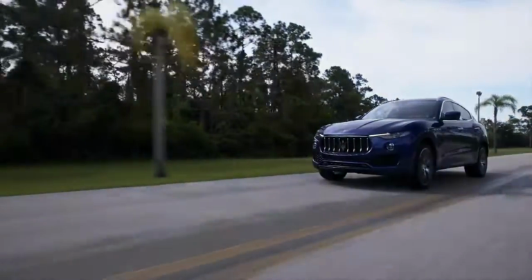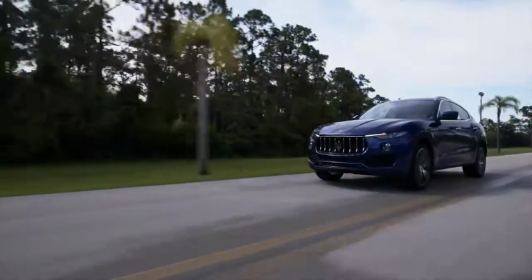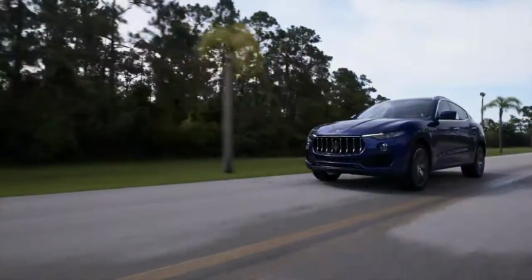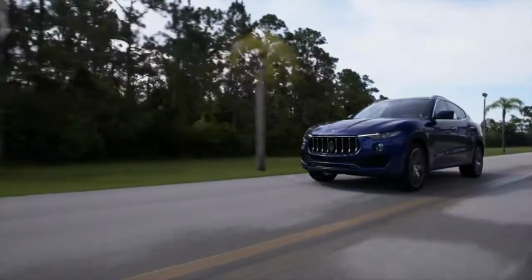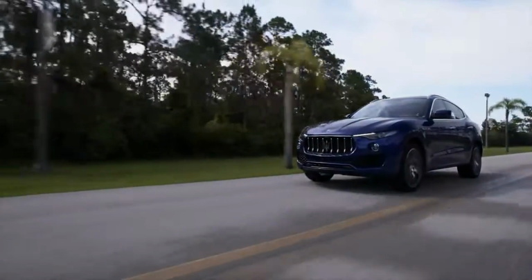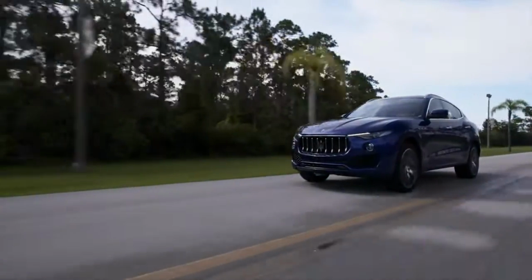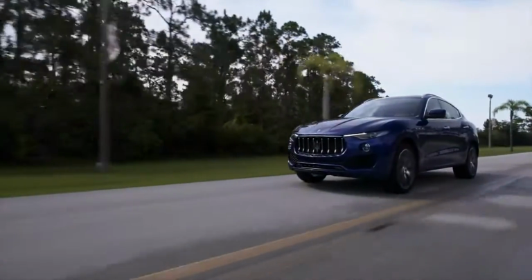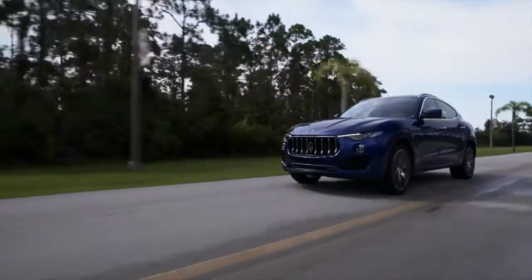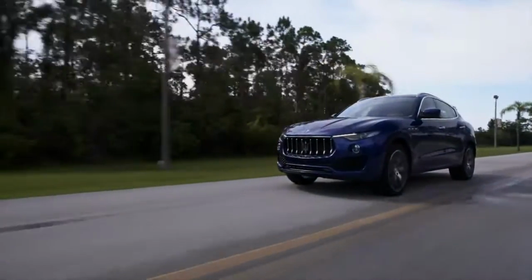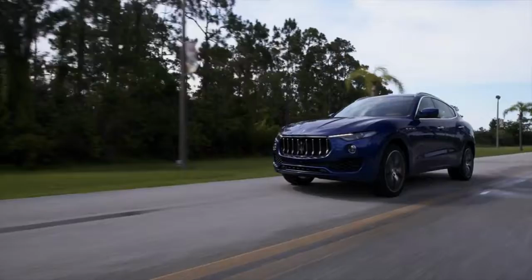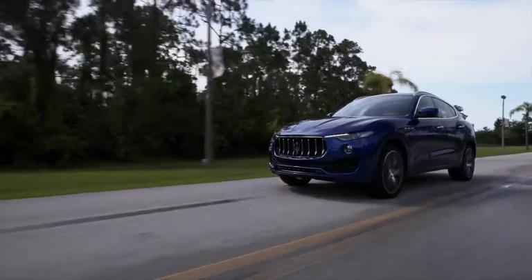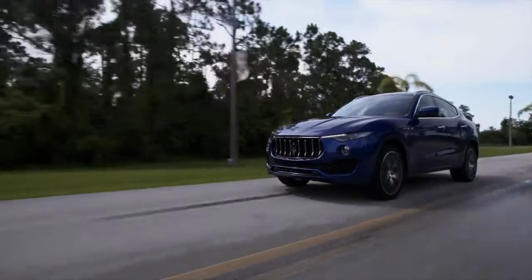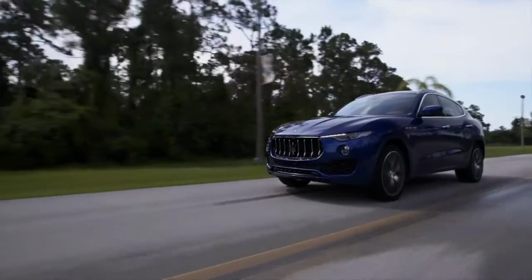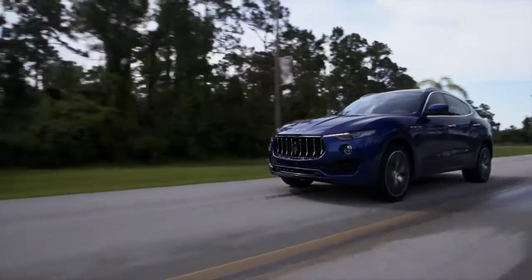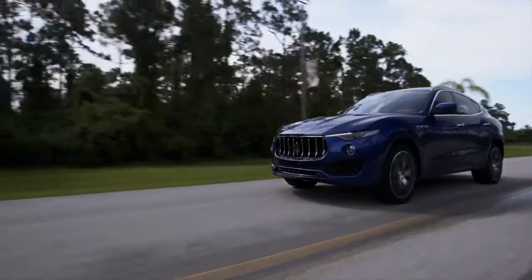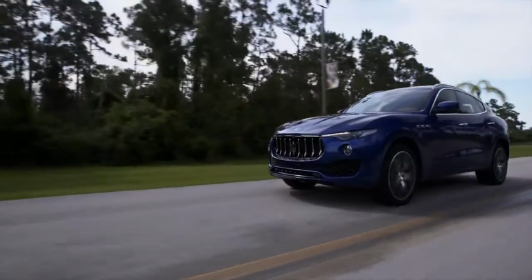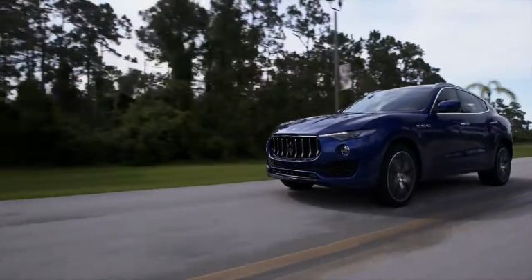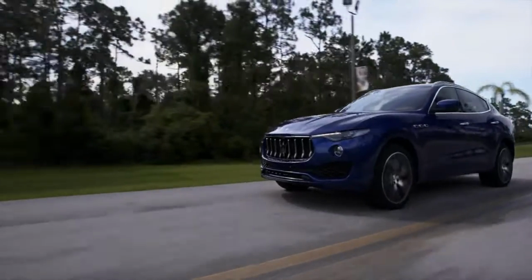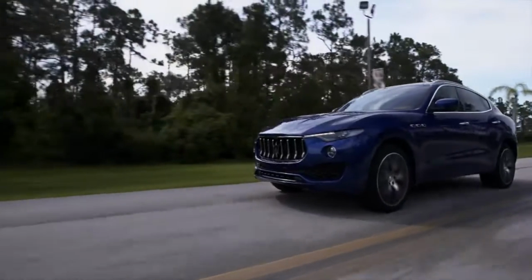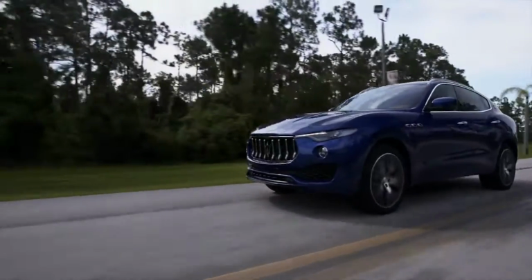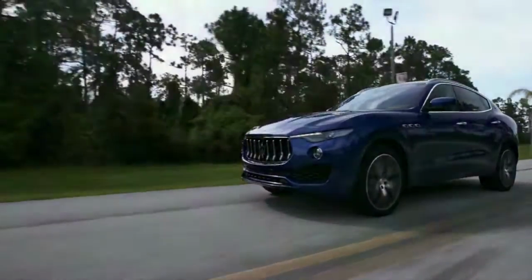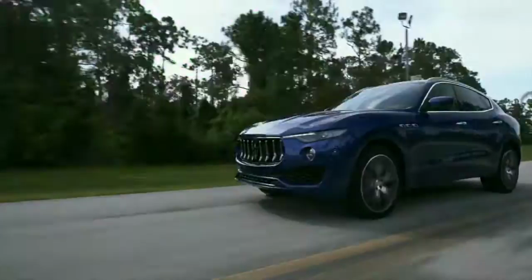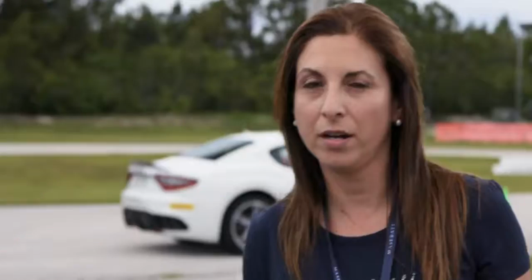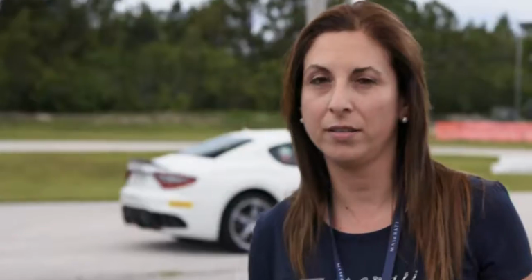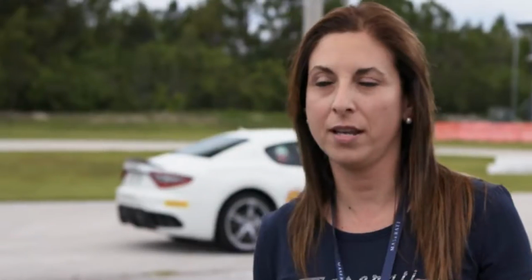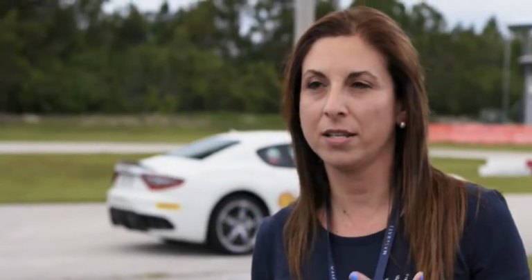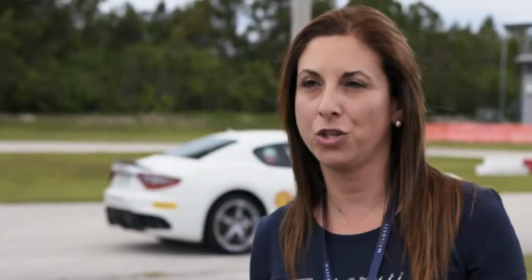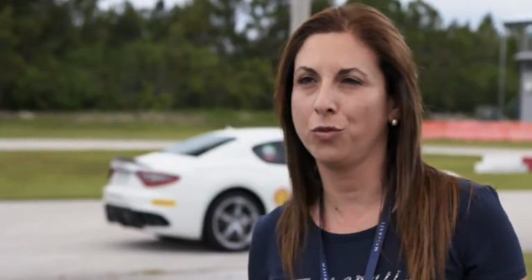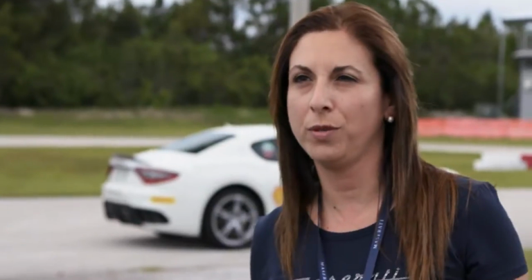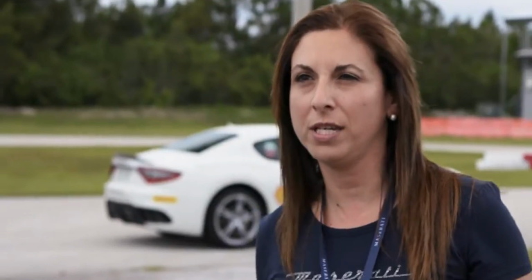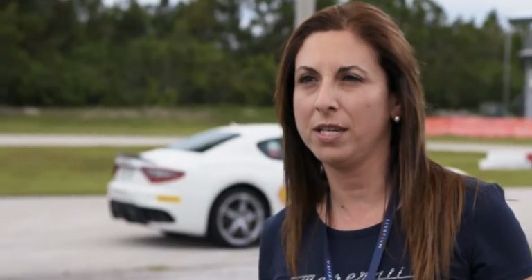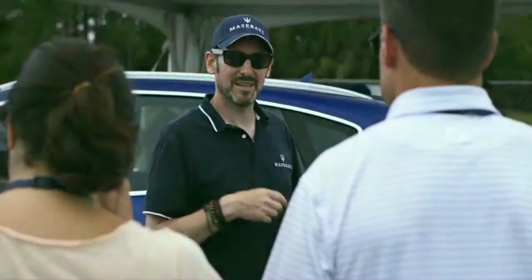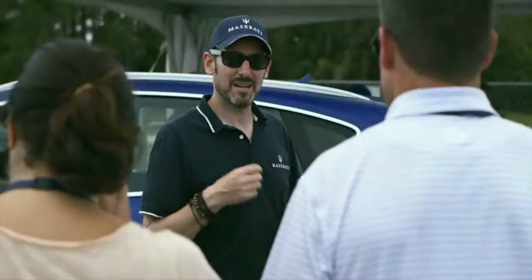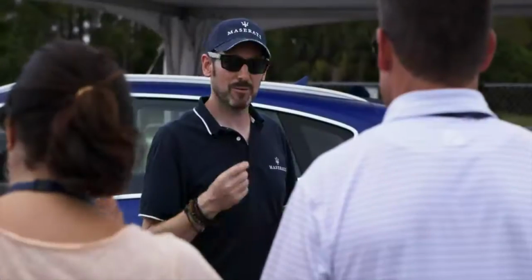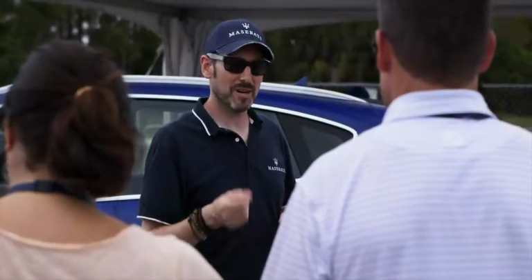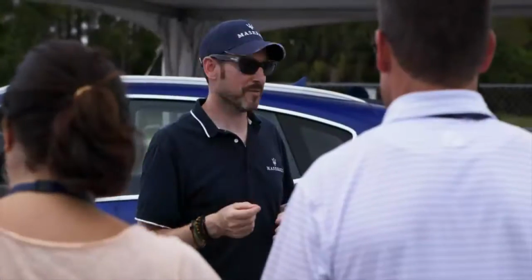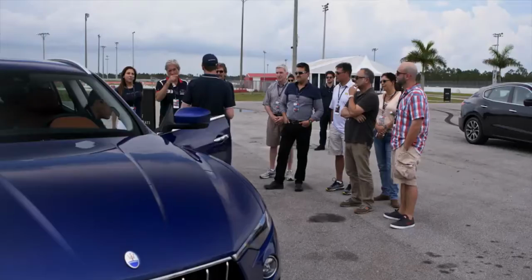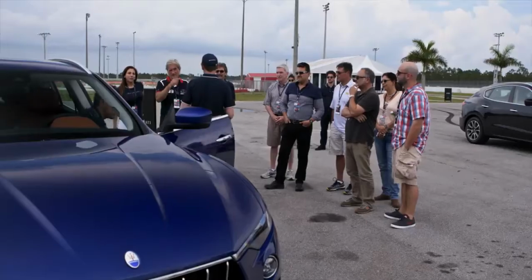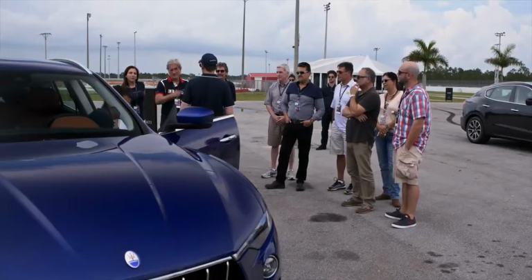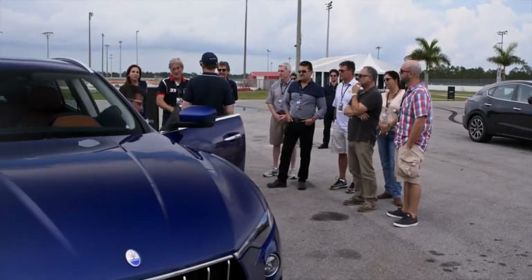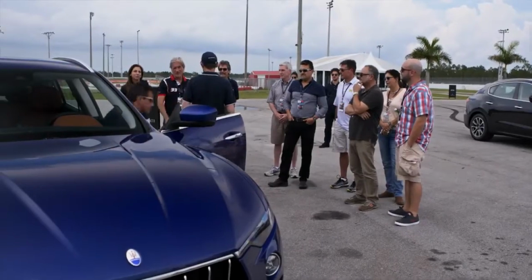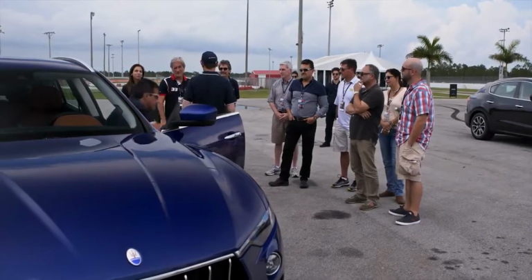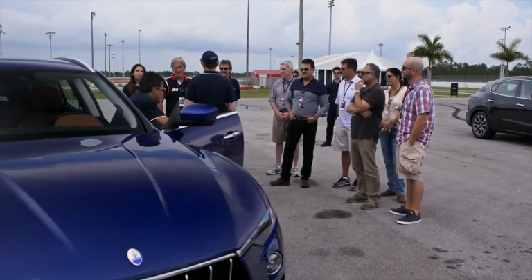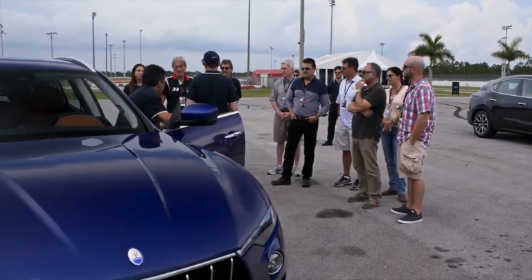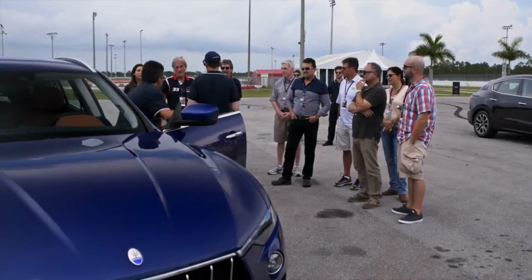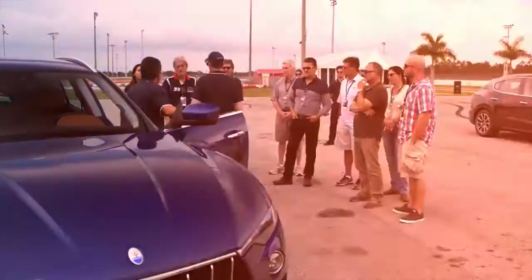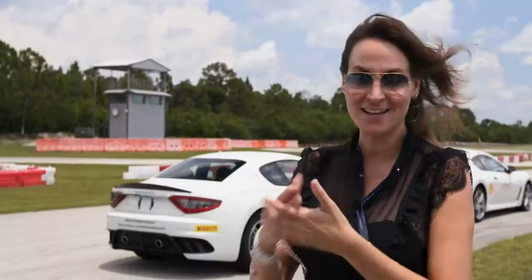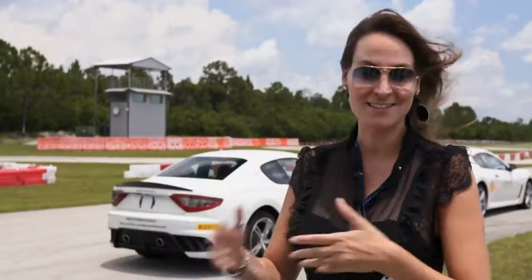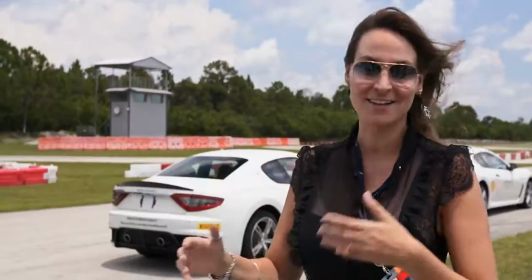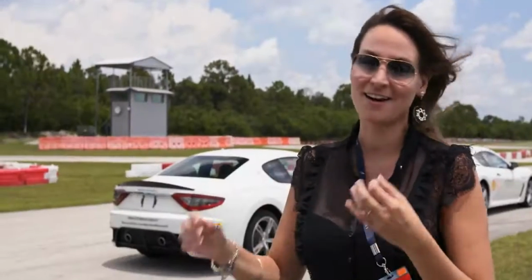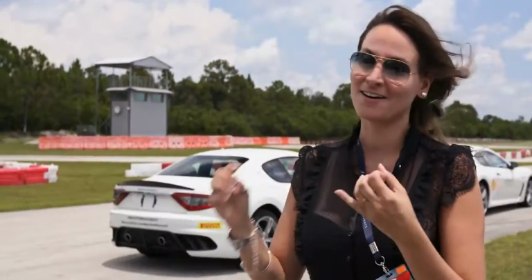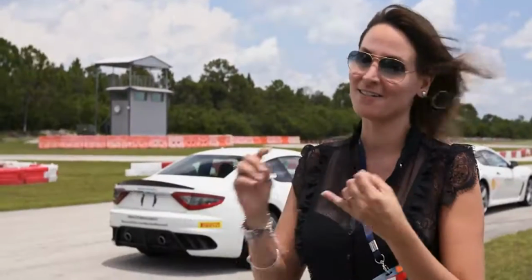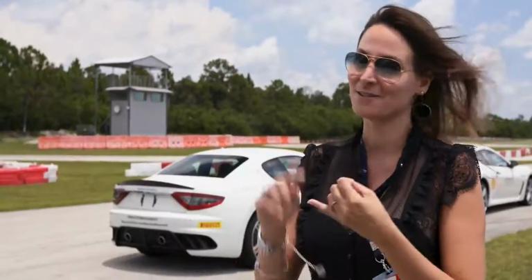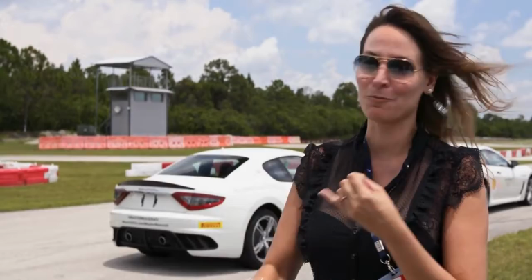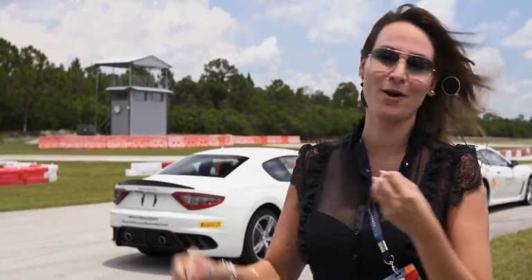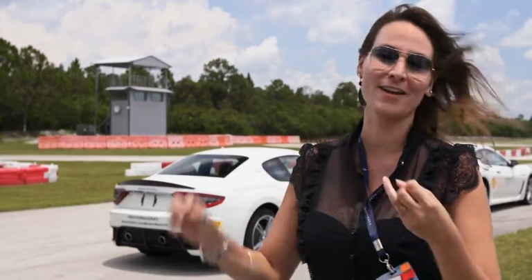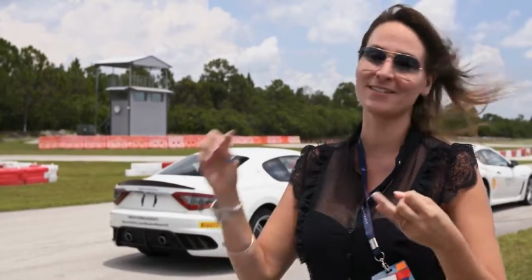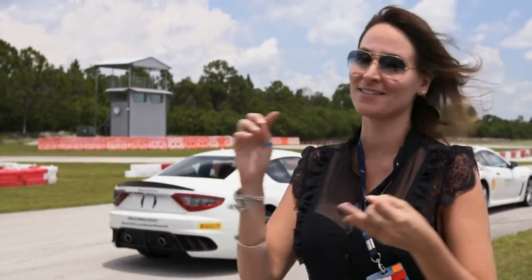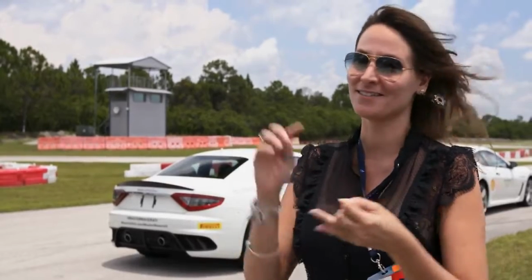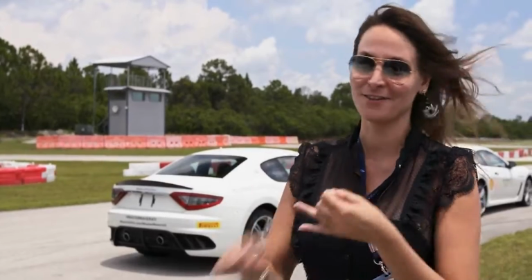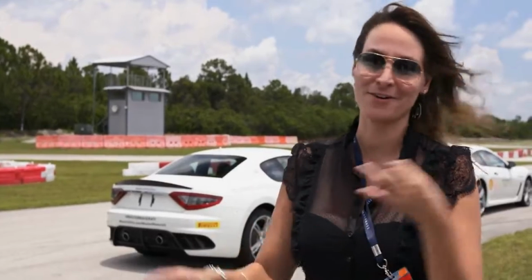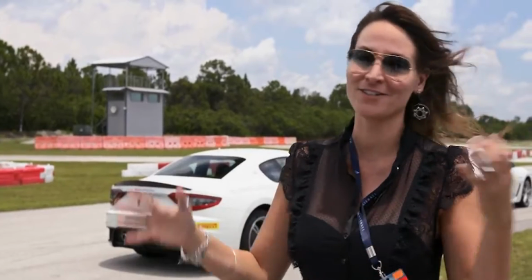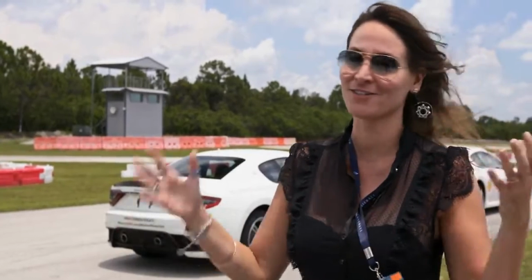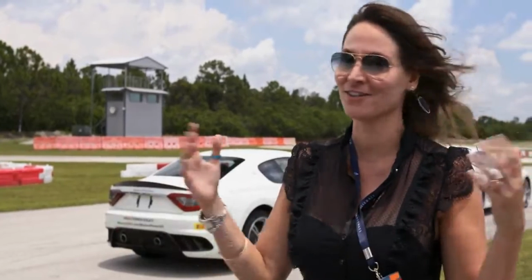We tried the Levante — that is the new car, the SUV. It was great because you could test the cars, the brakes, the acceleration.